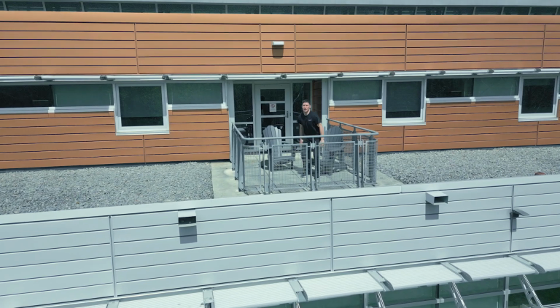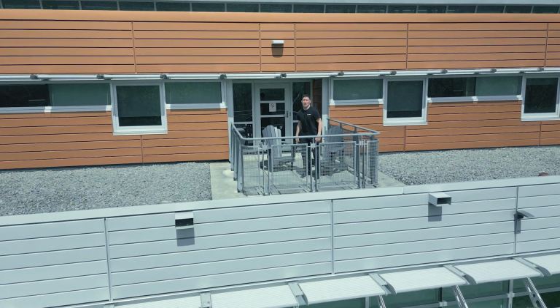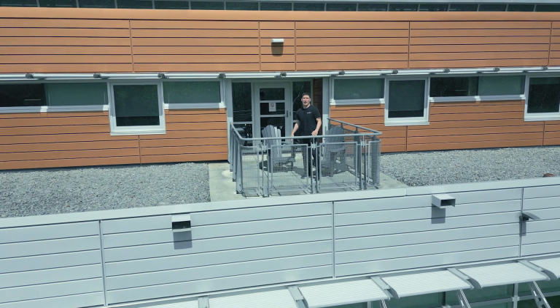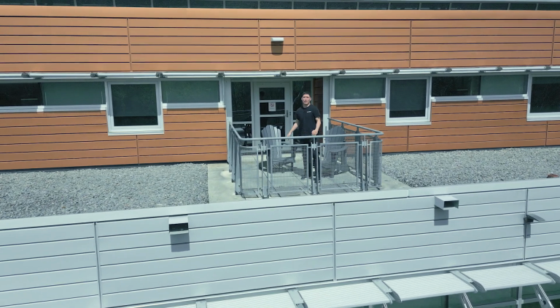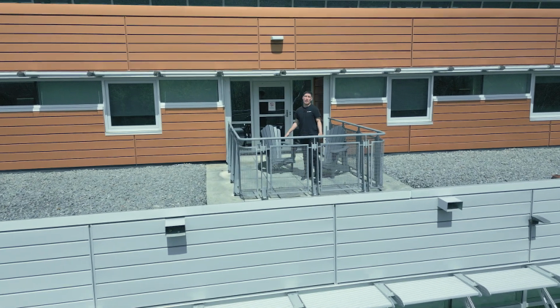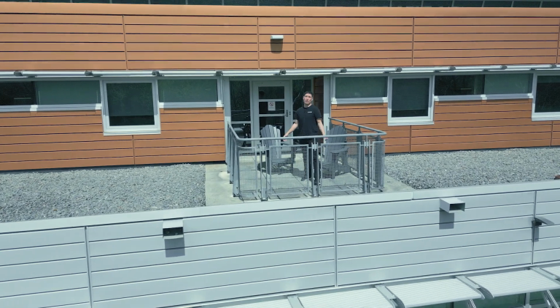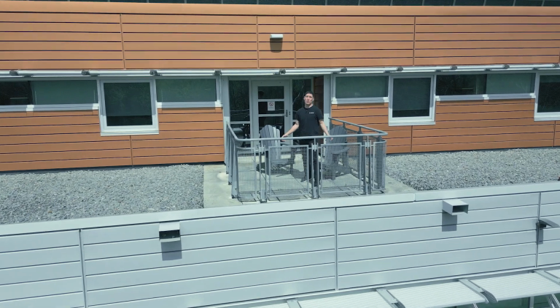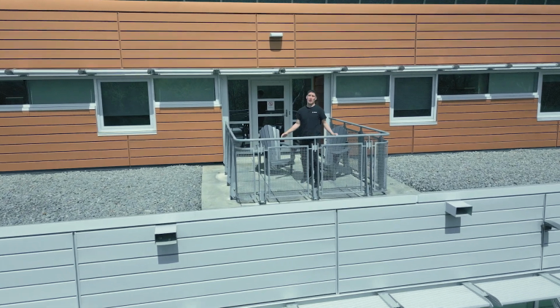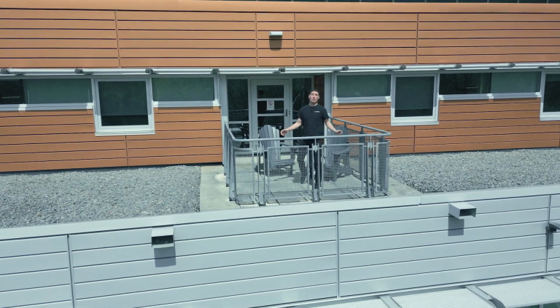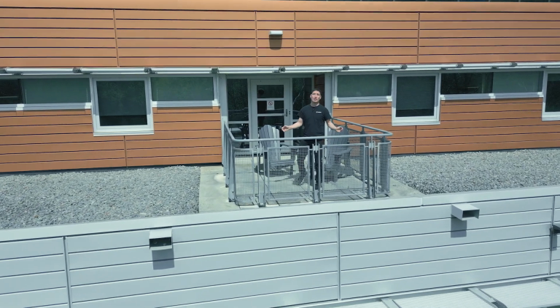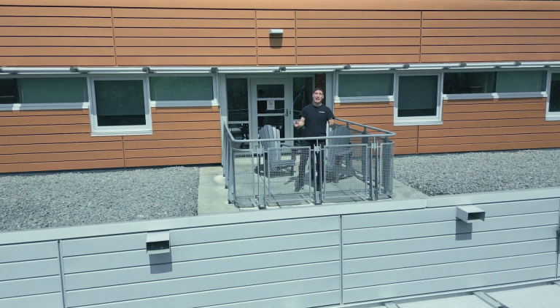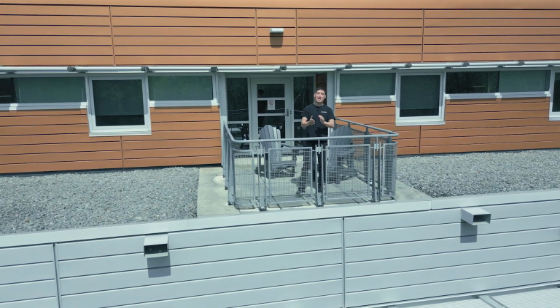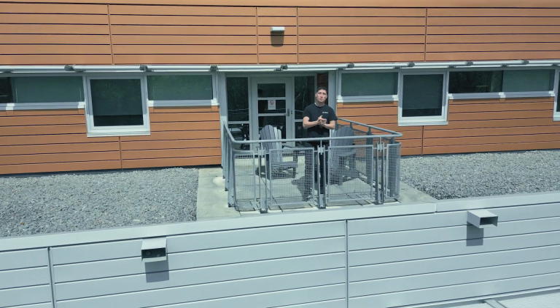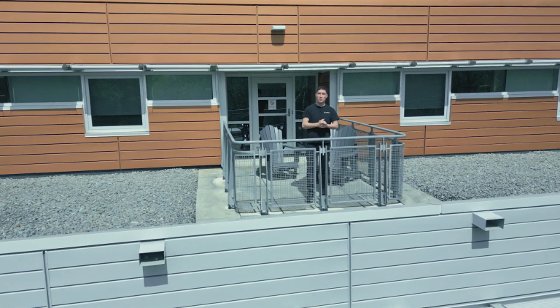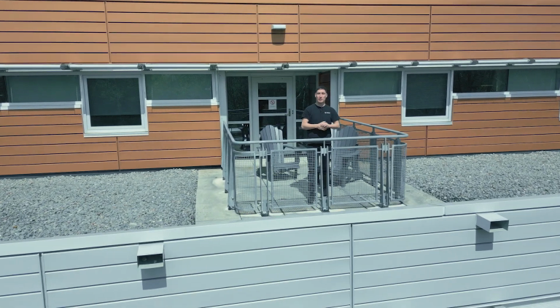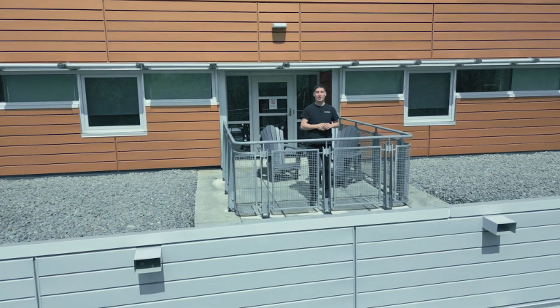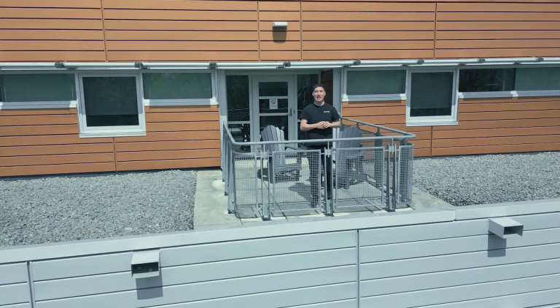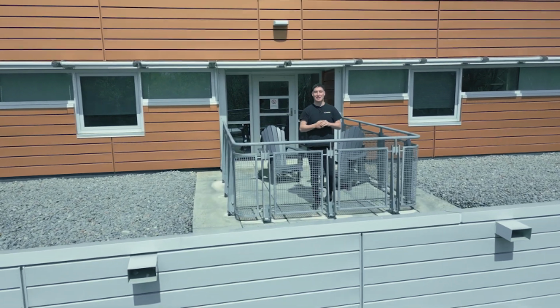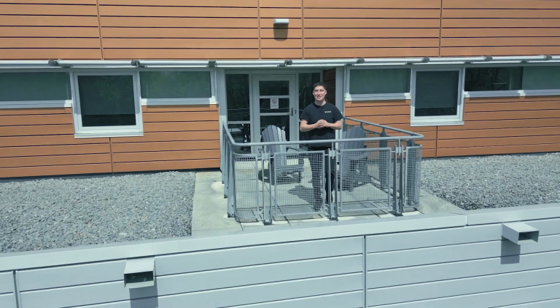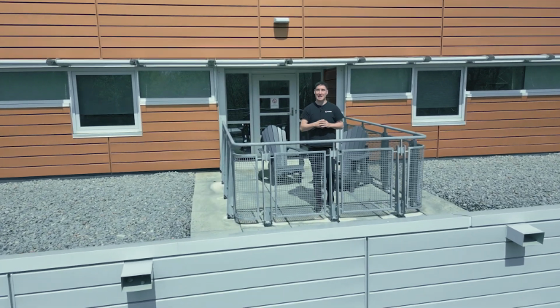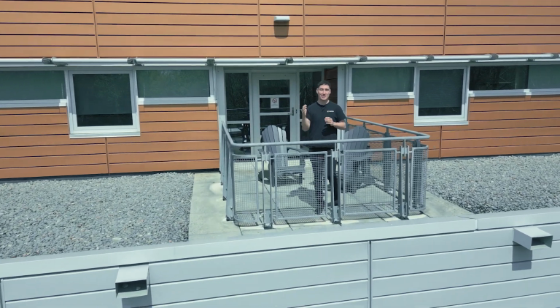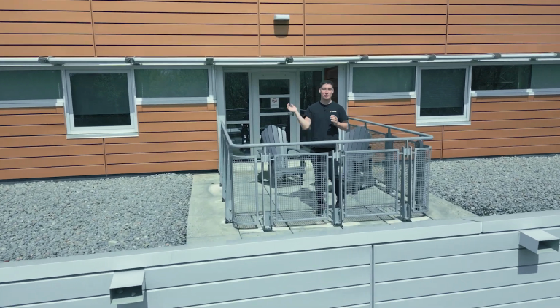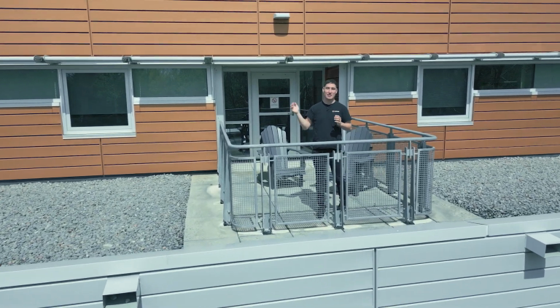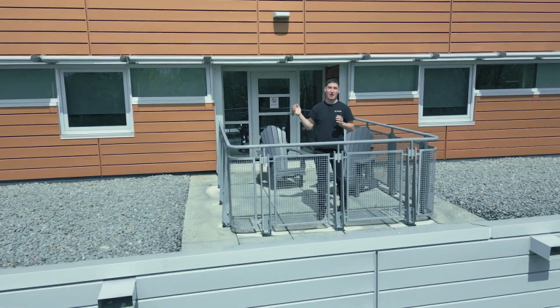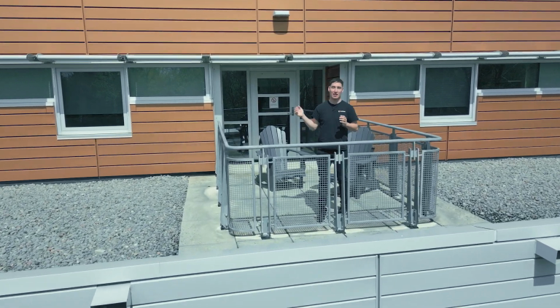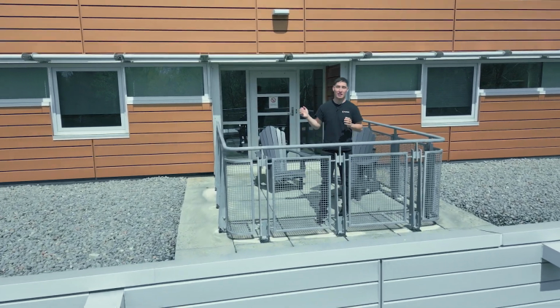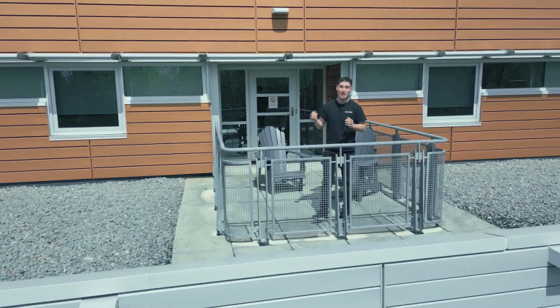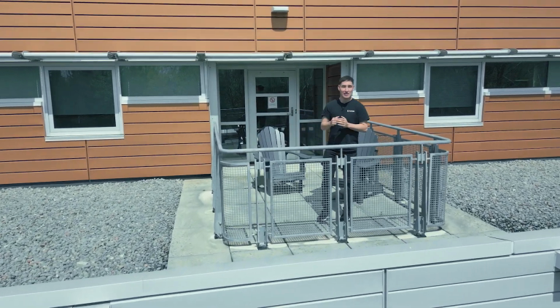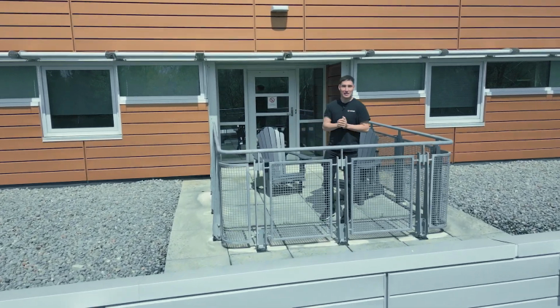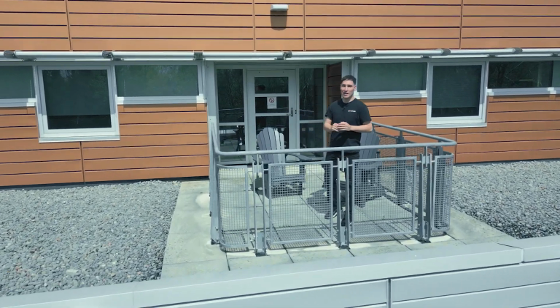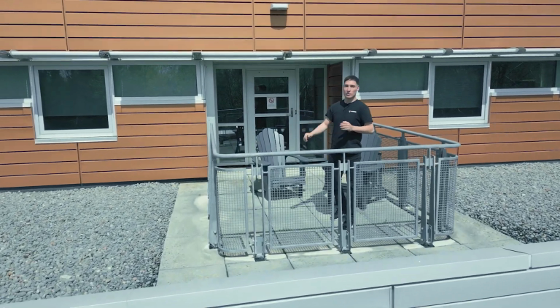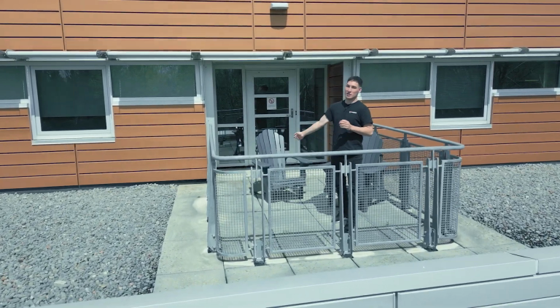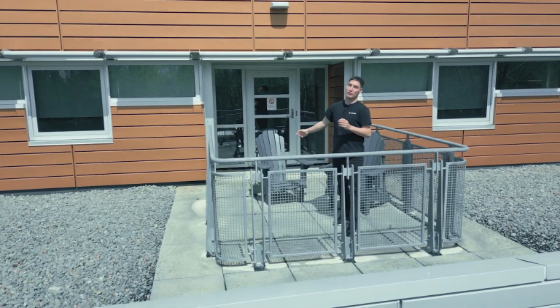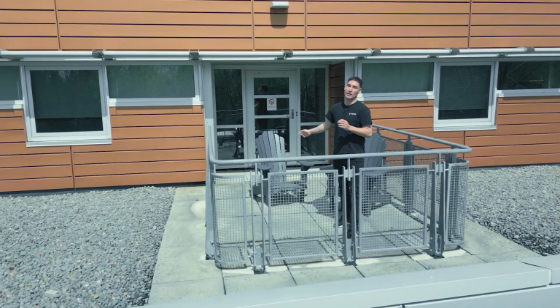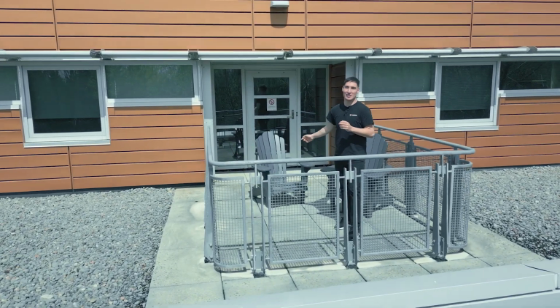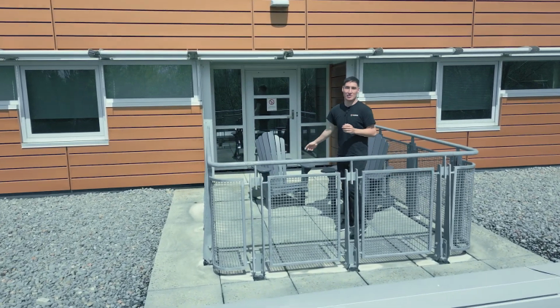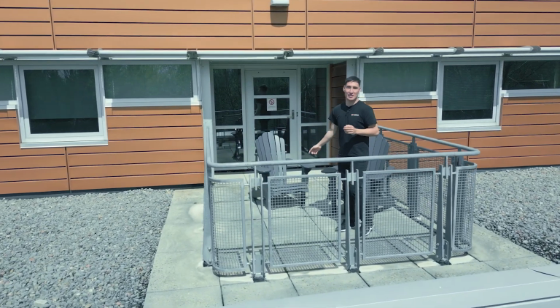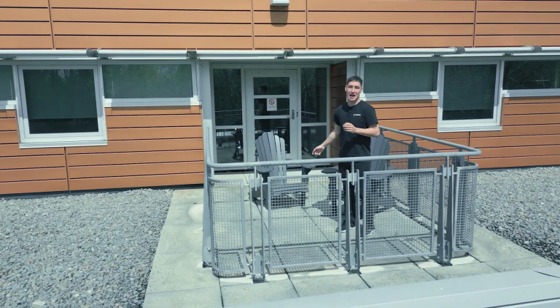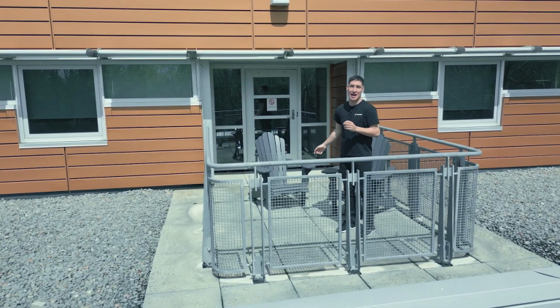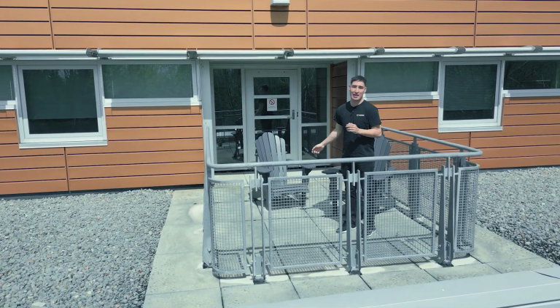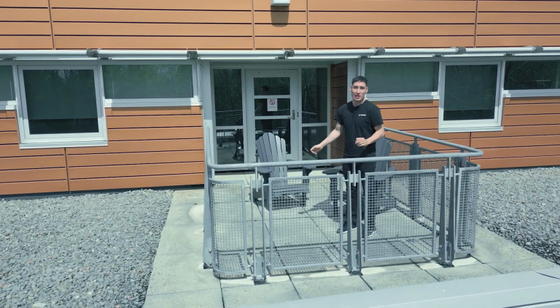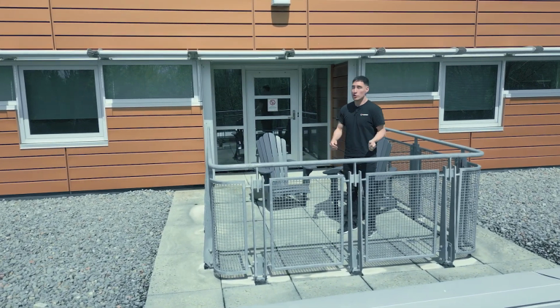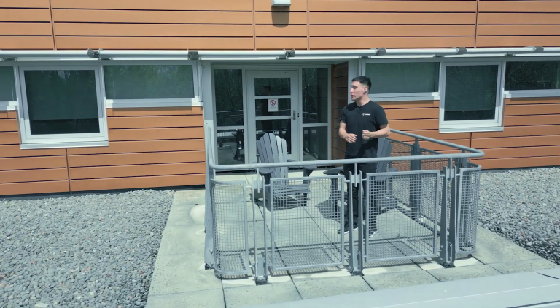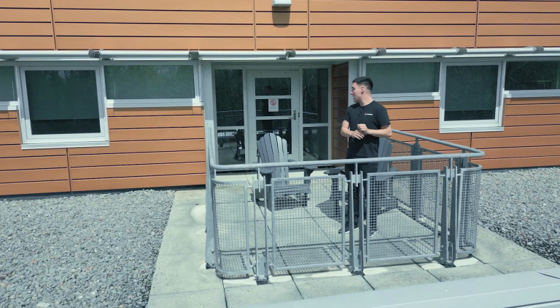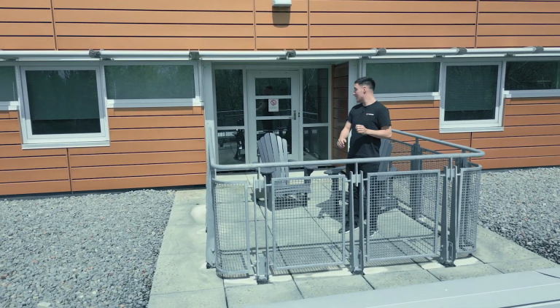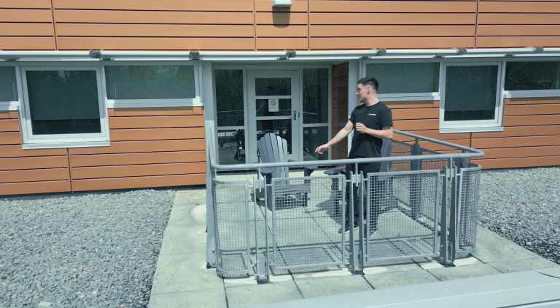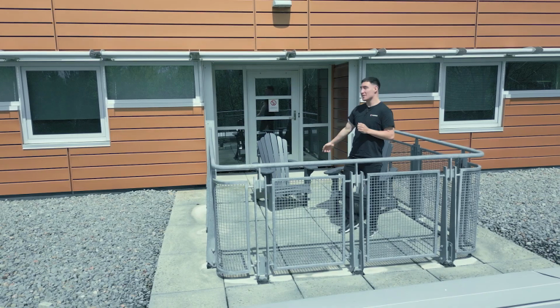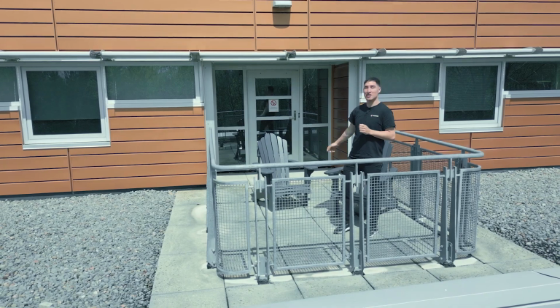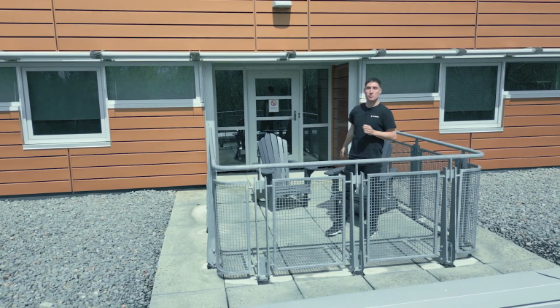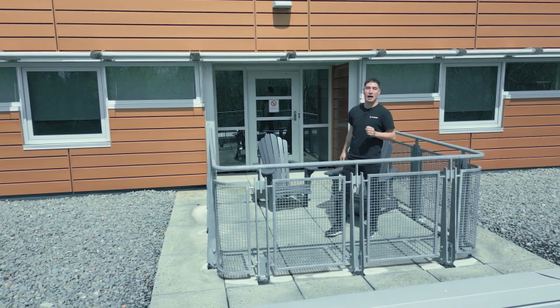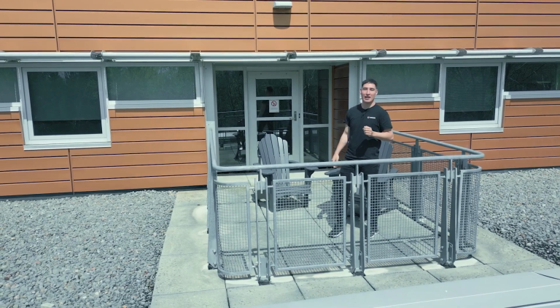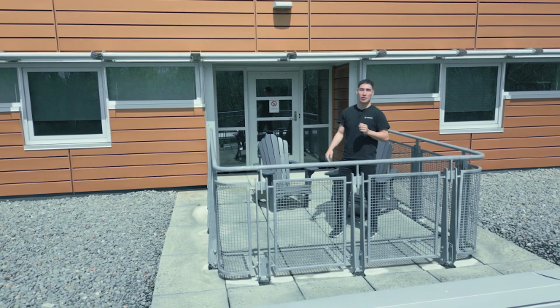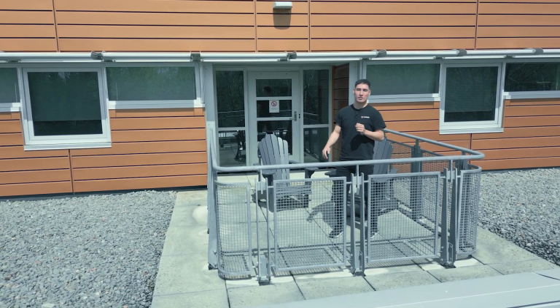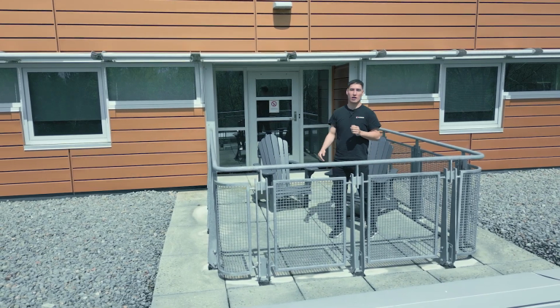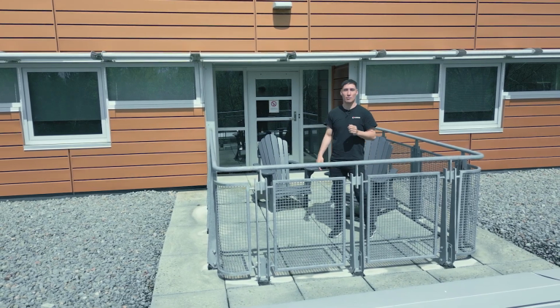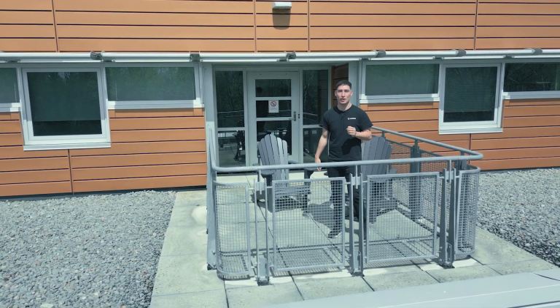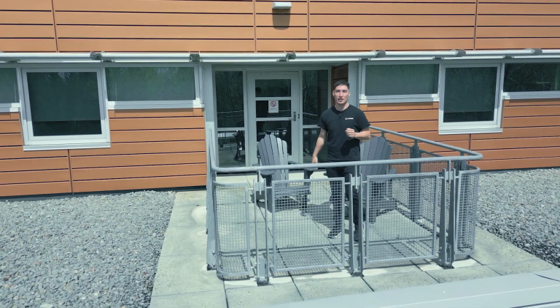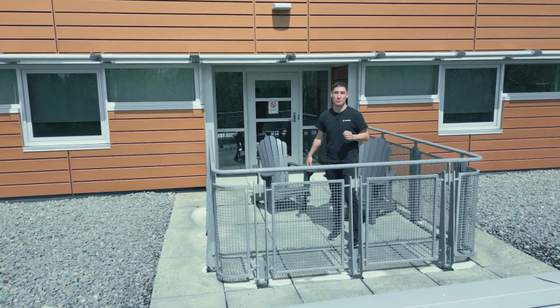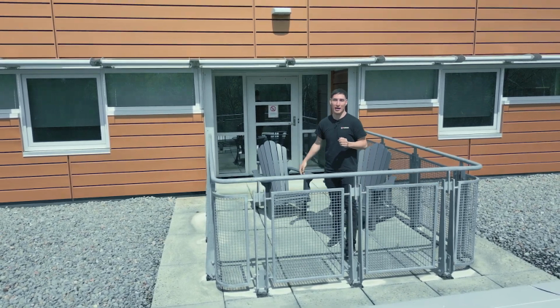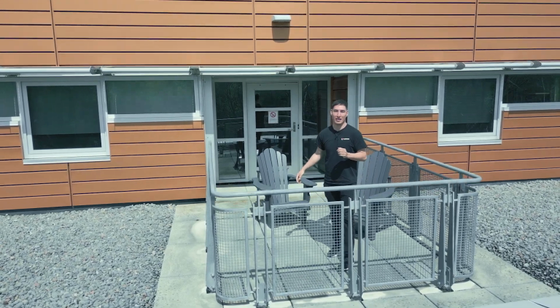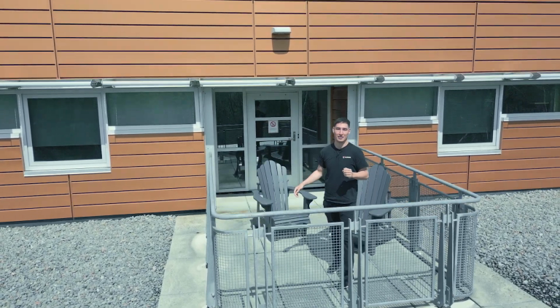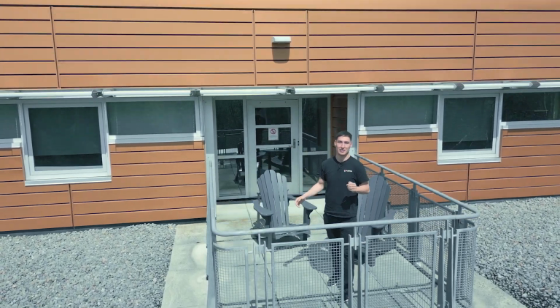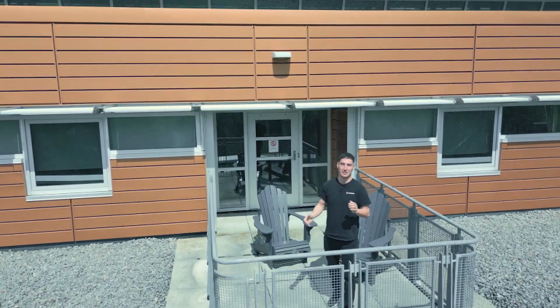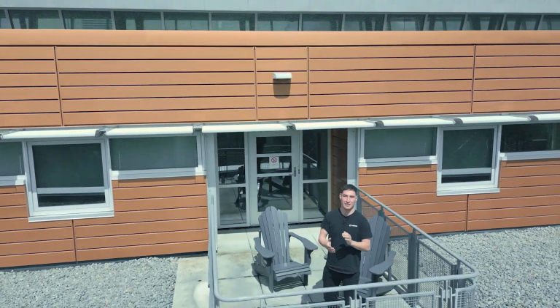And if you ever want to relax between classes, get some sun, or study with some friends outside, you can access these patios from early May to October.